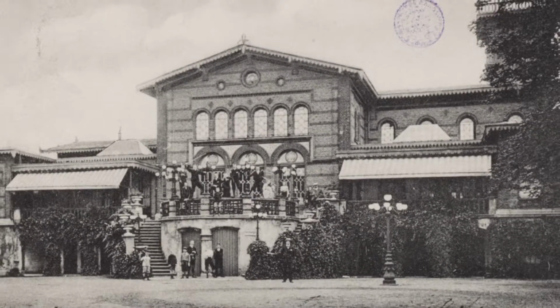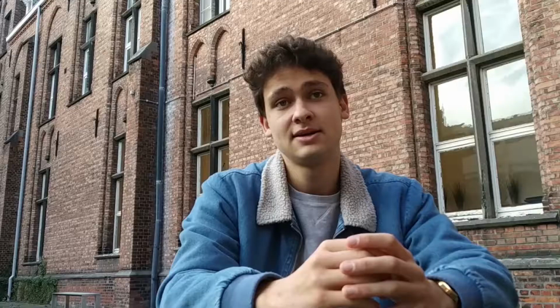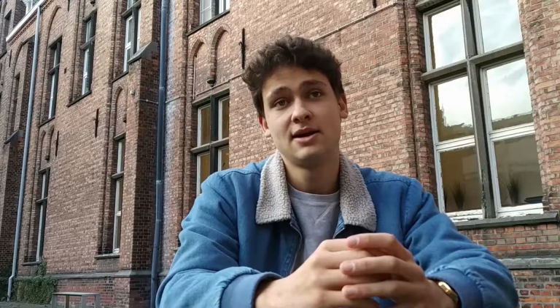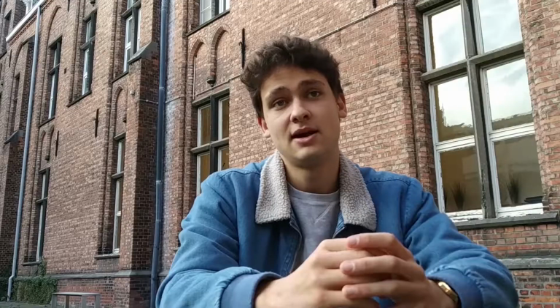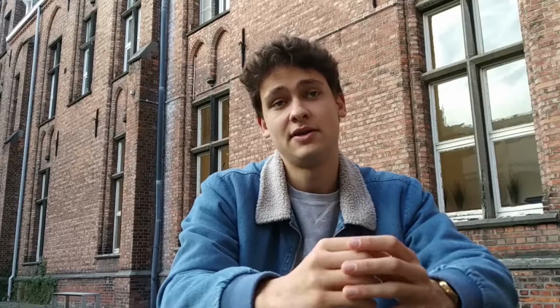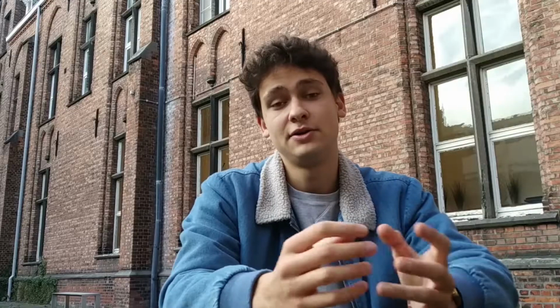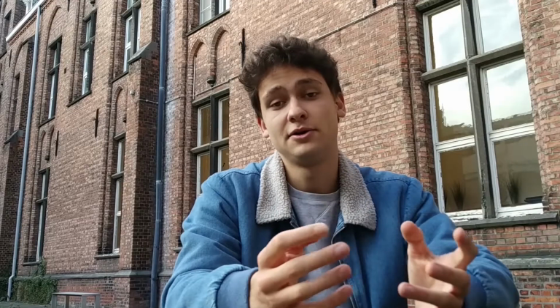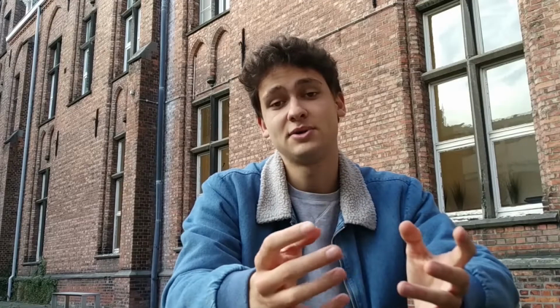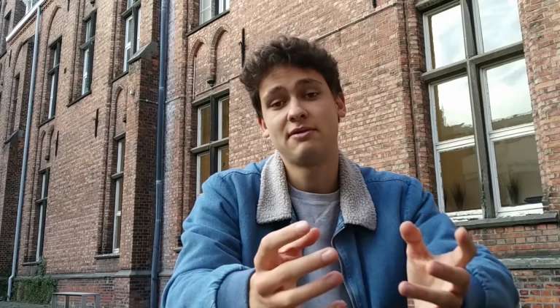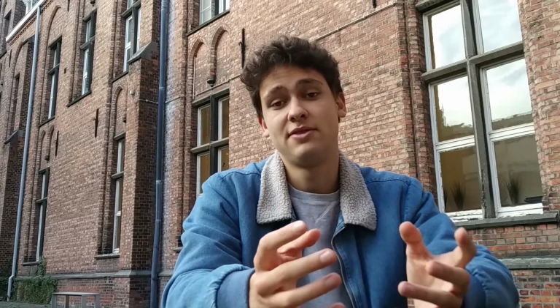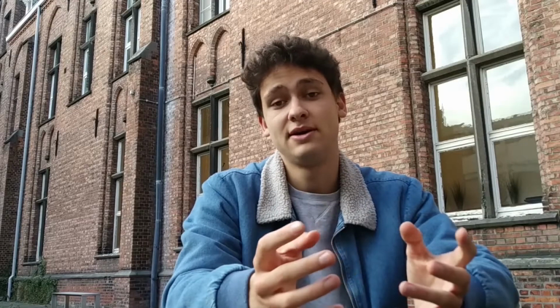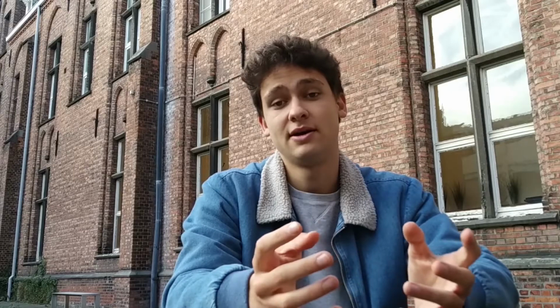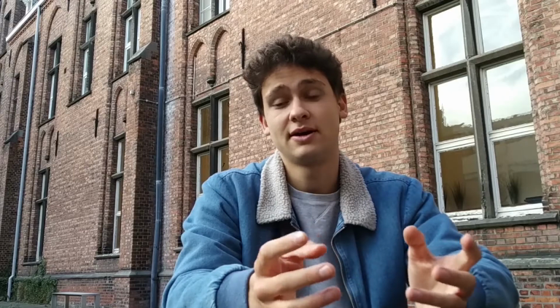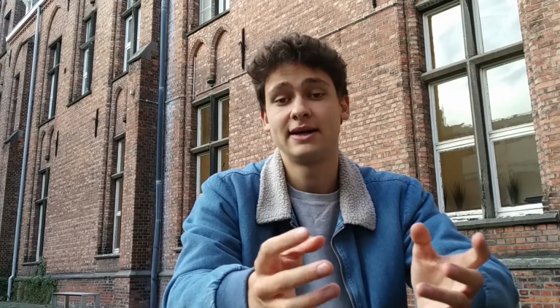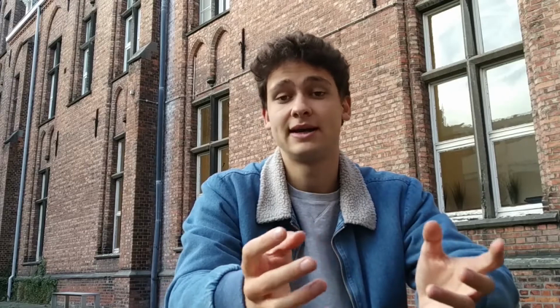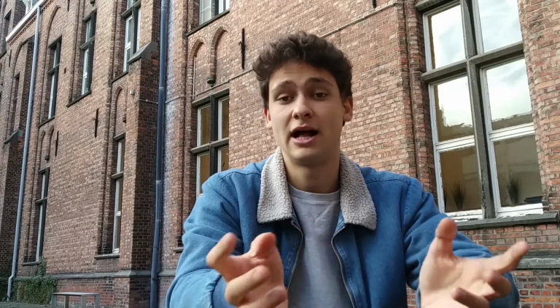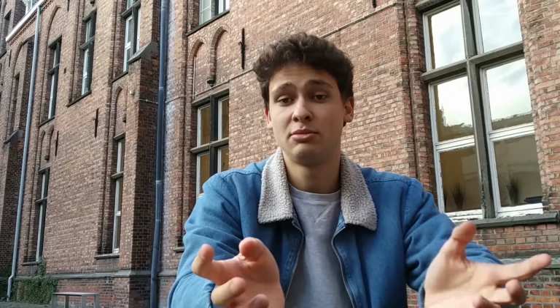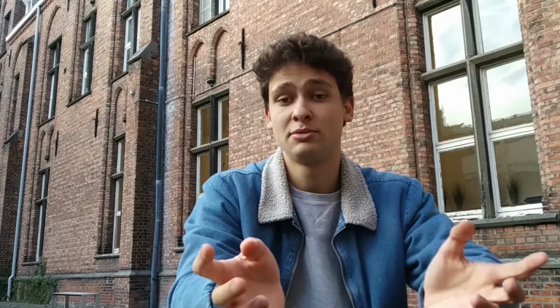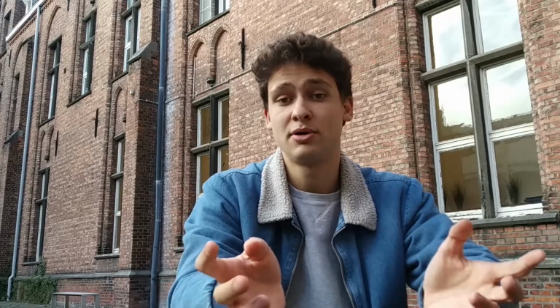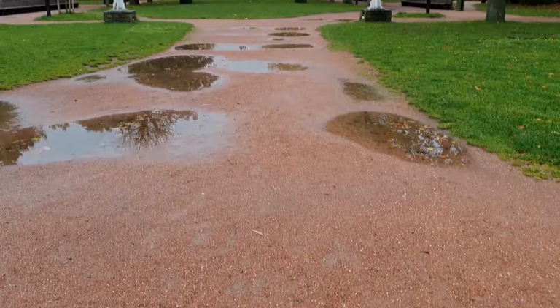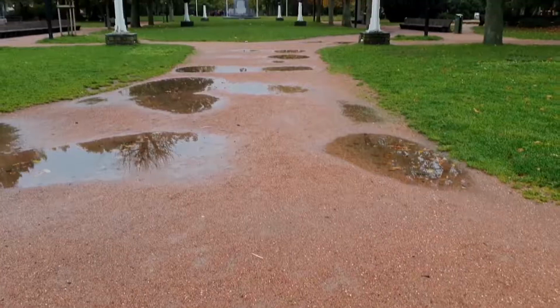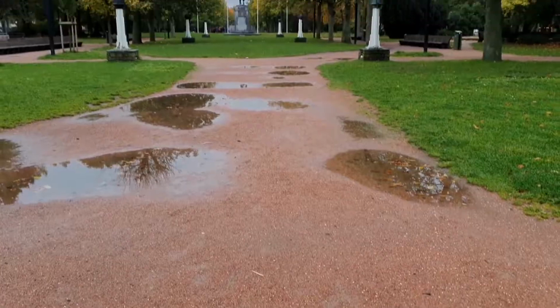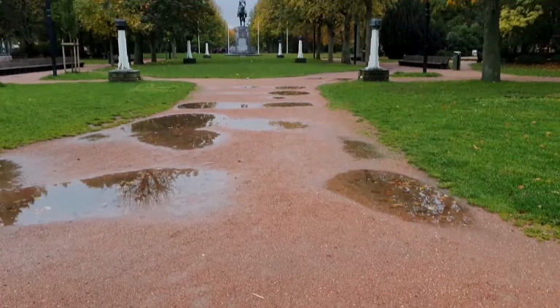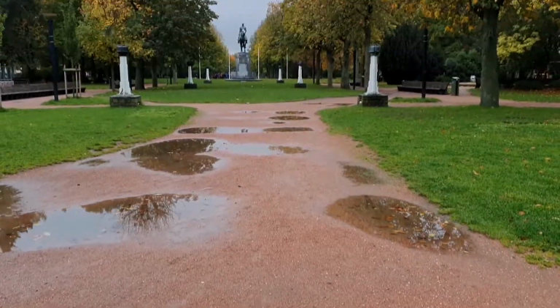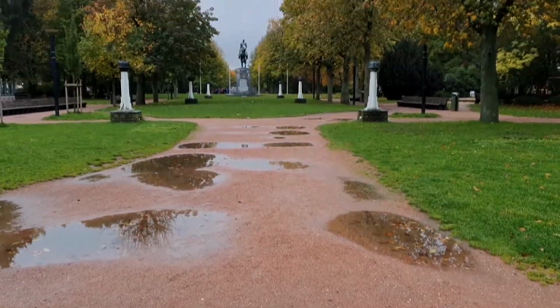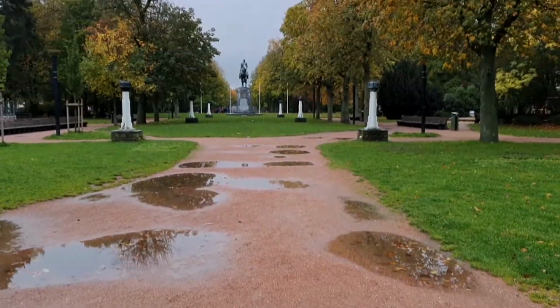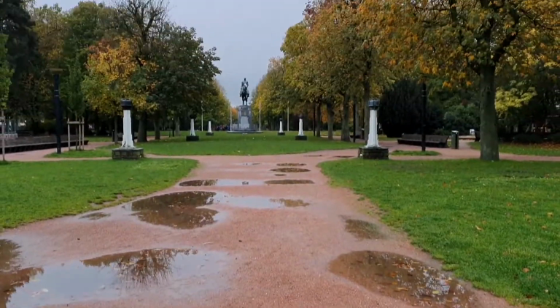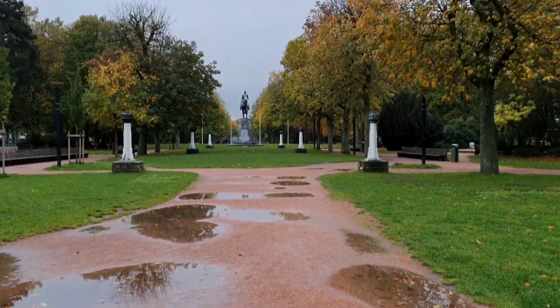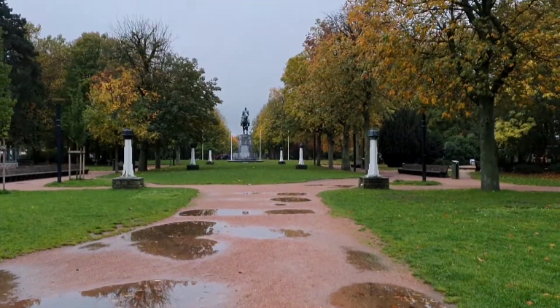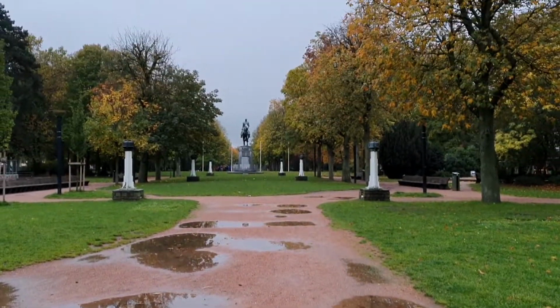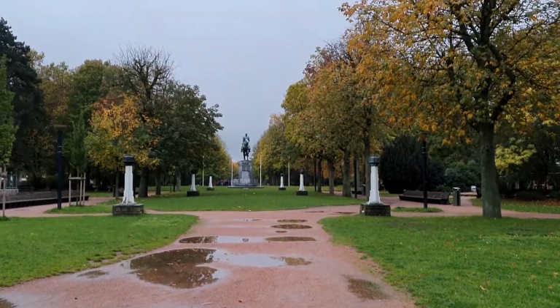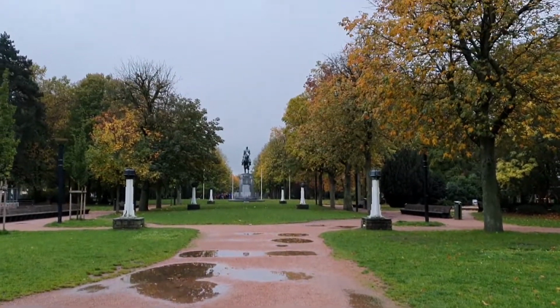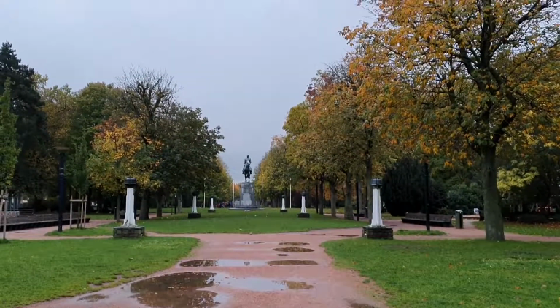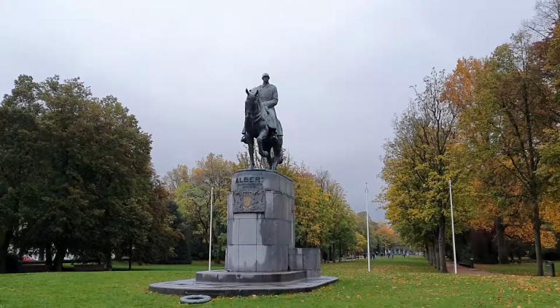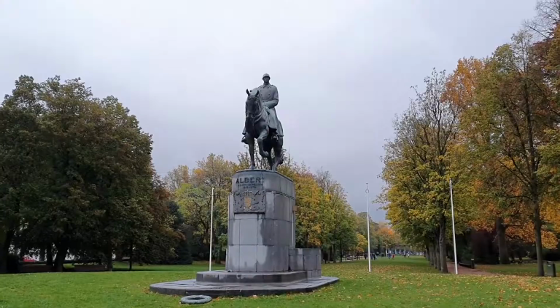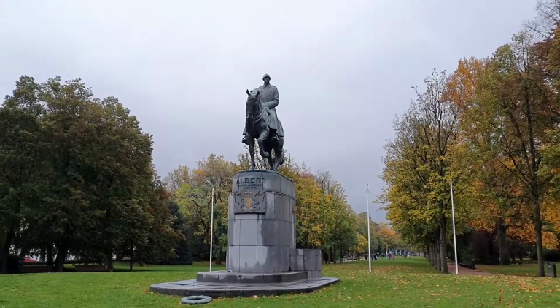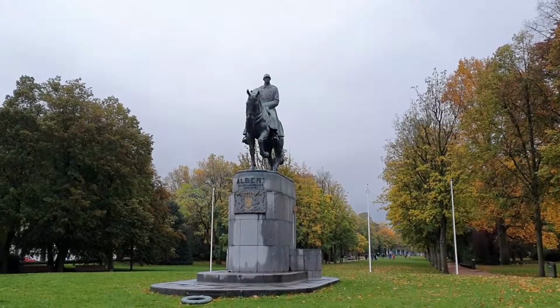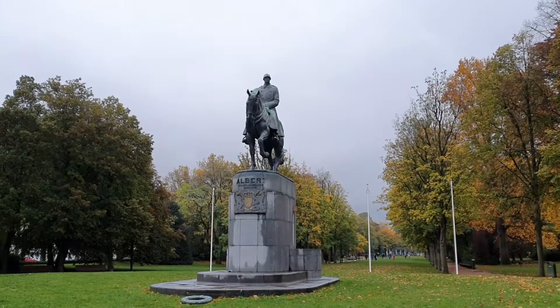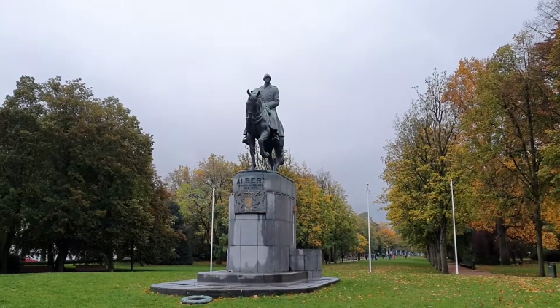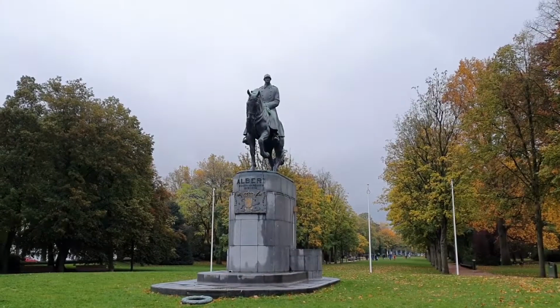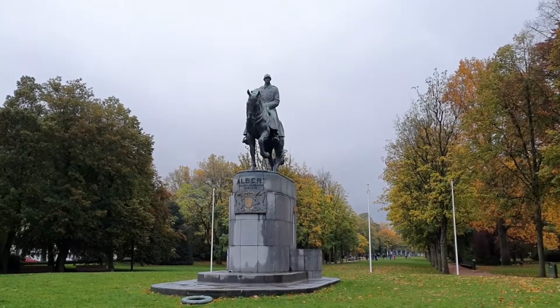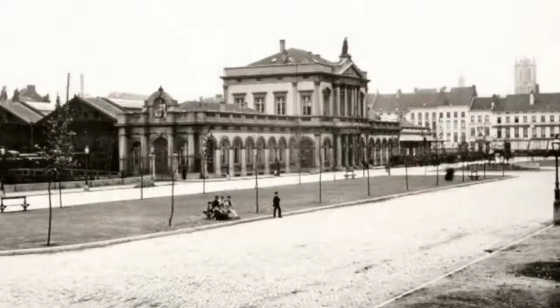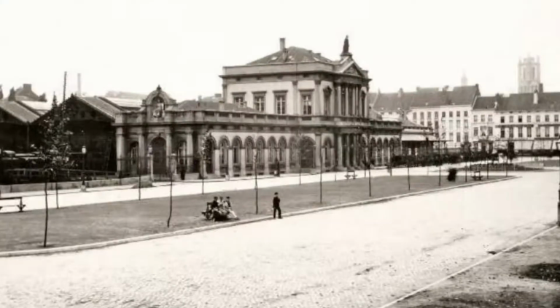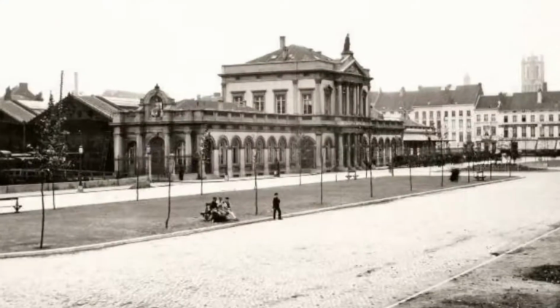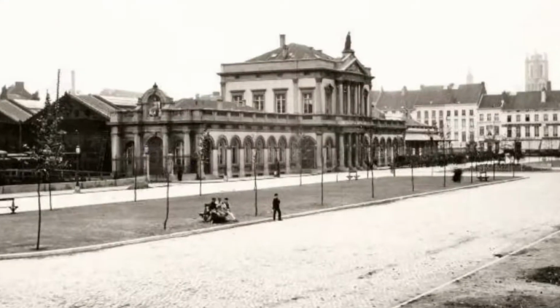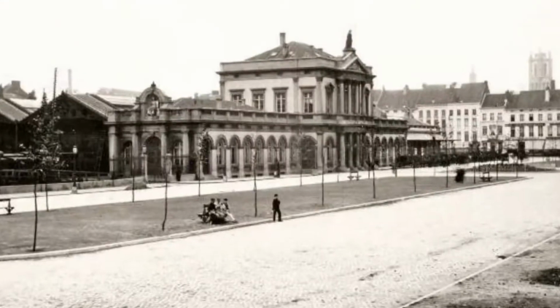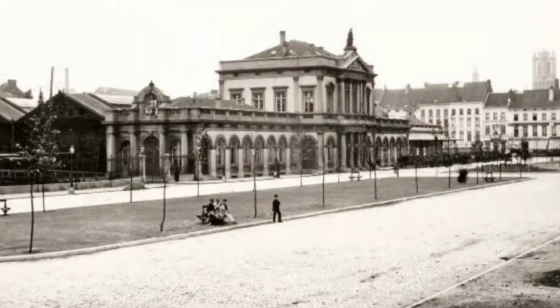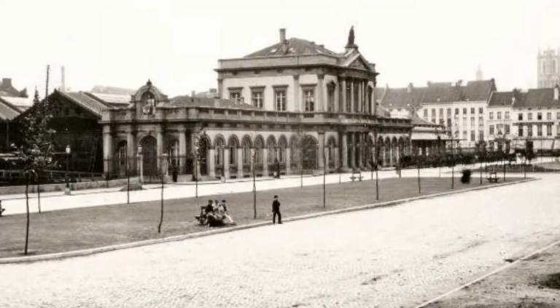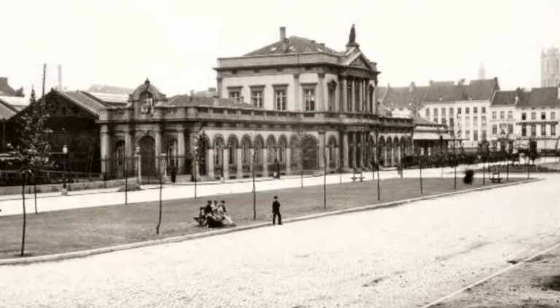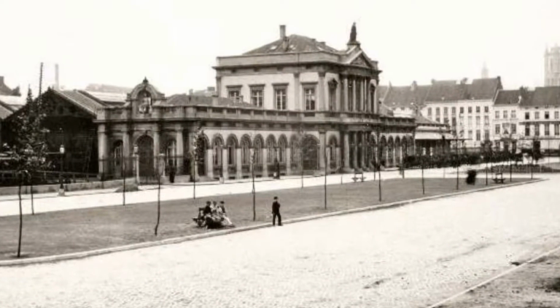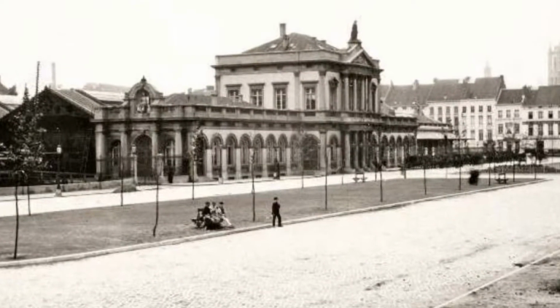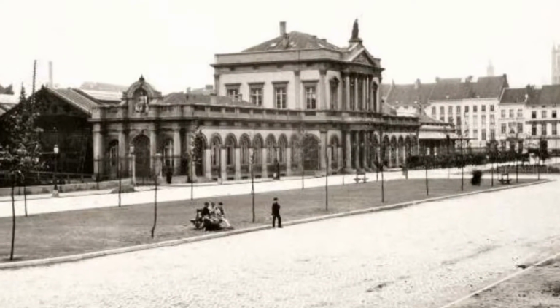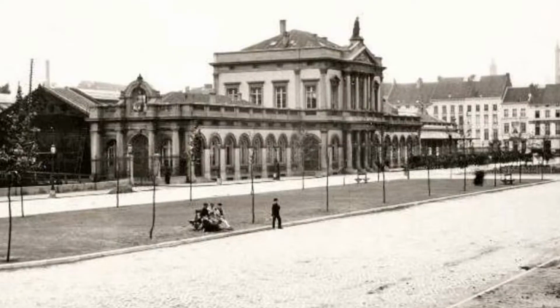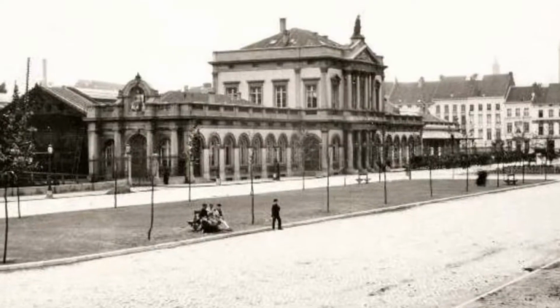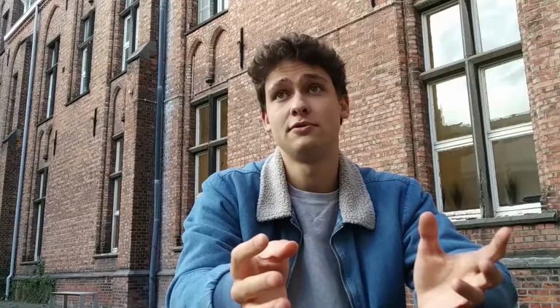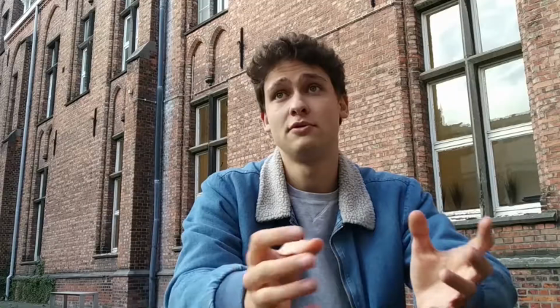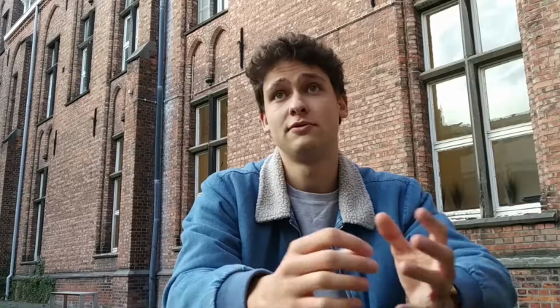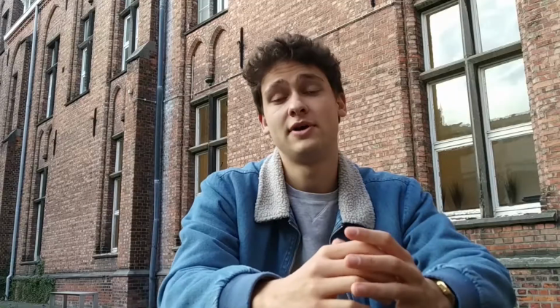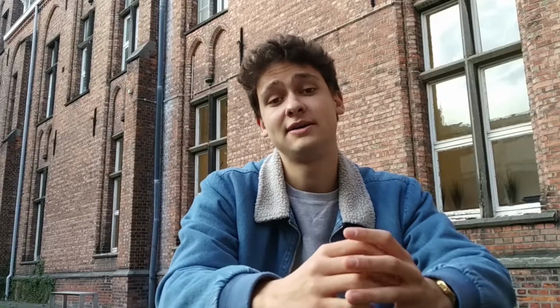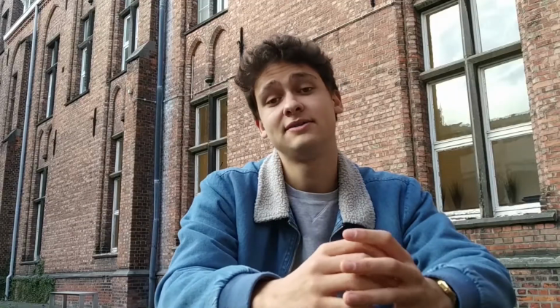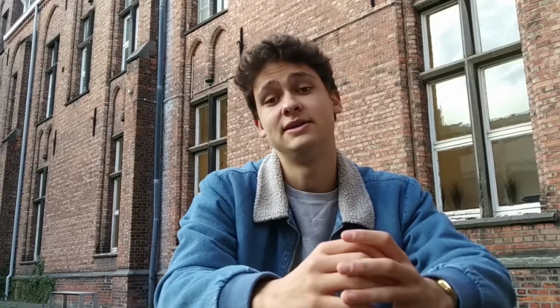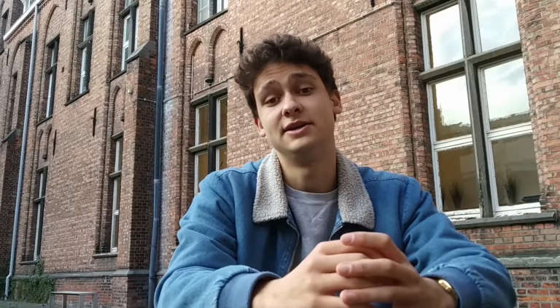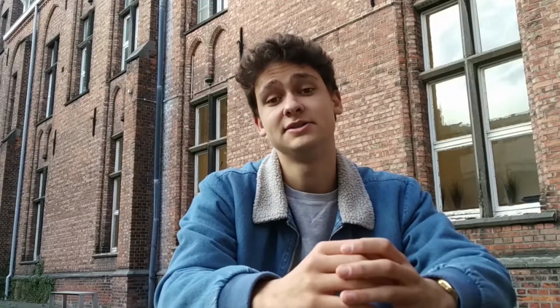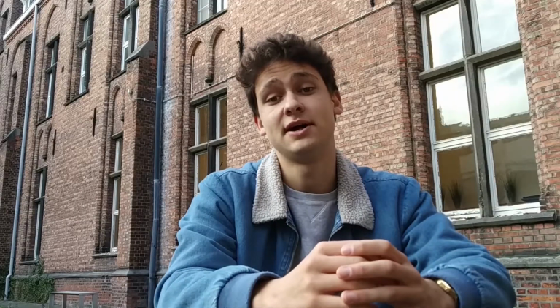Then you also have the King Albert Park. The King Albert Park used to be a train station, but that's gone for over 90 years now.